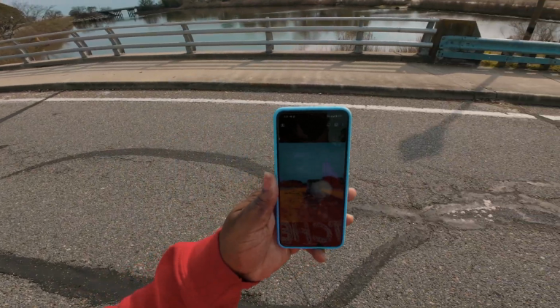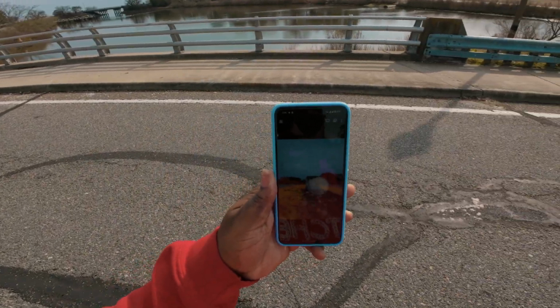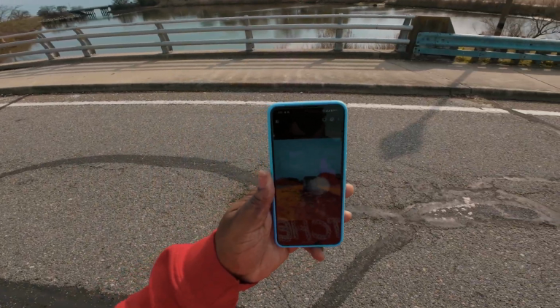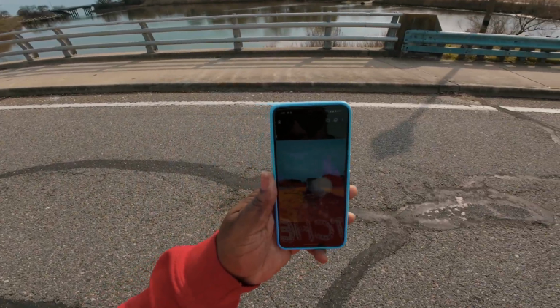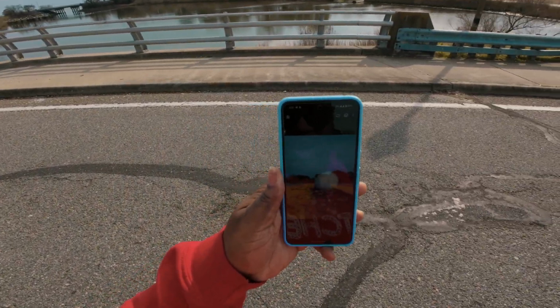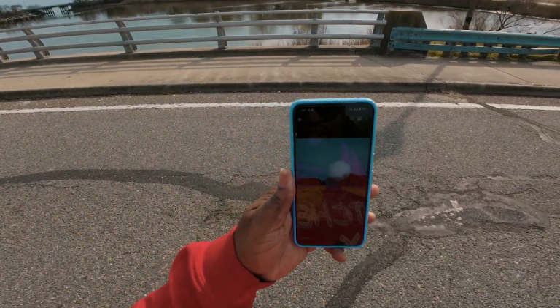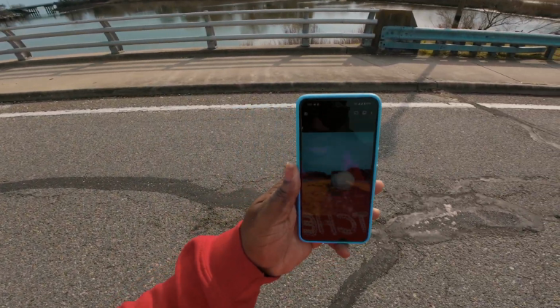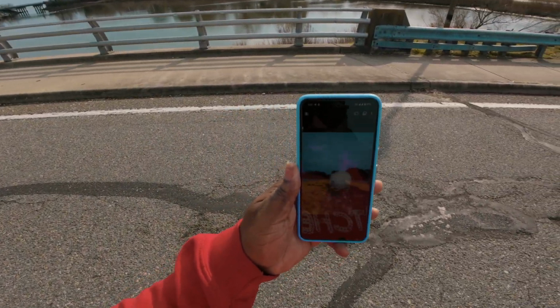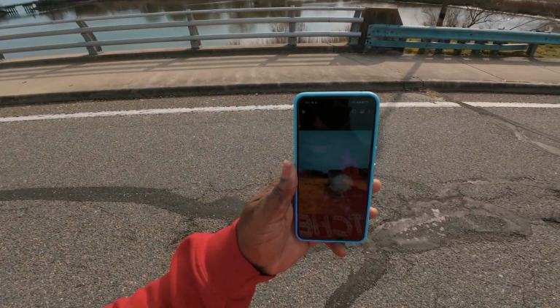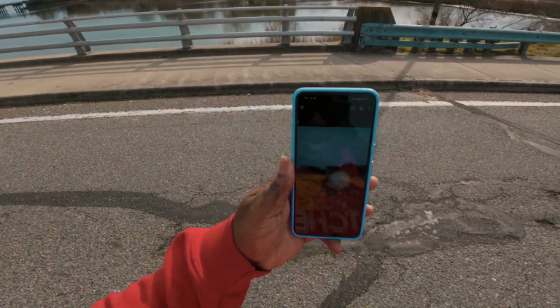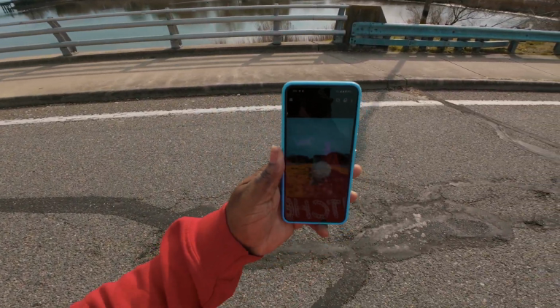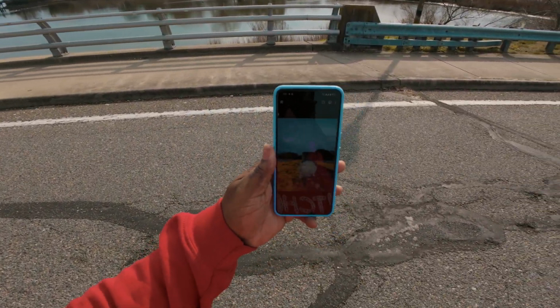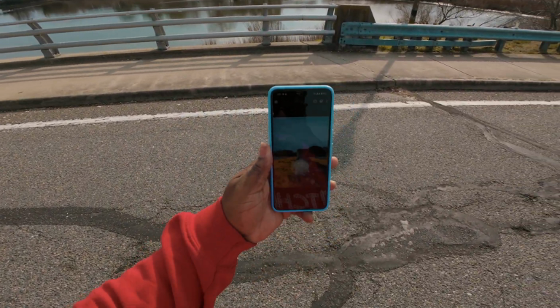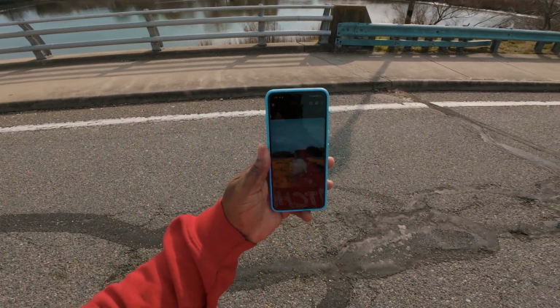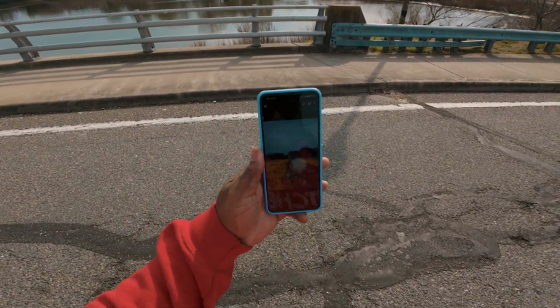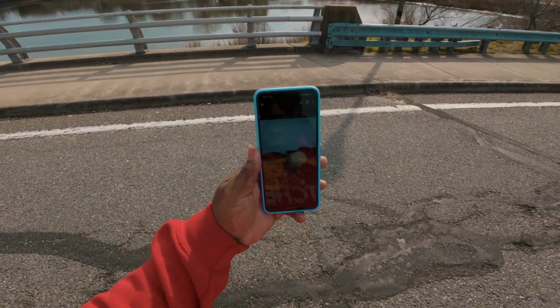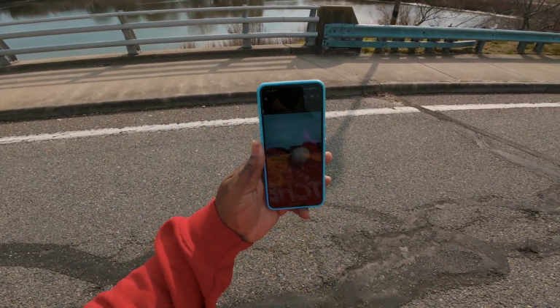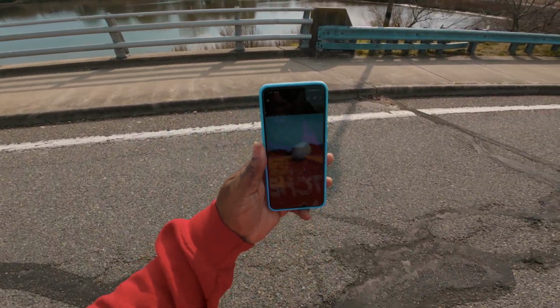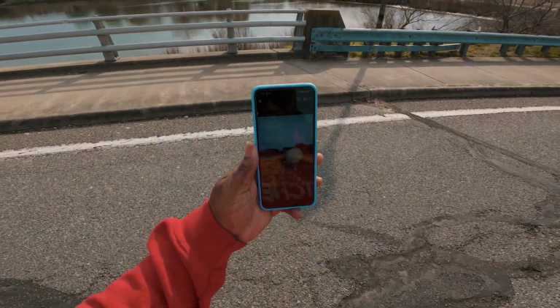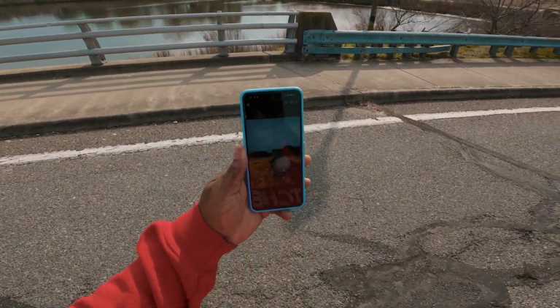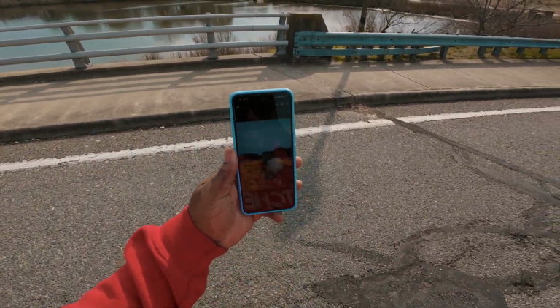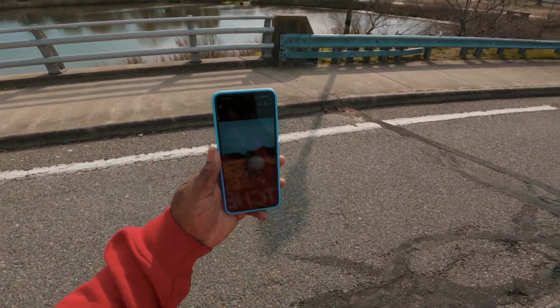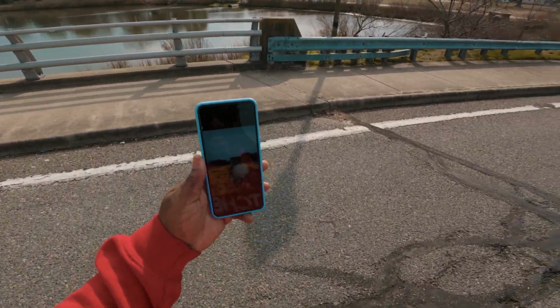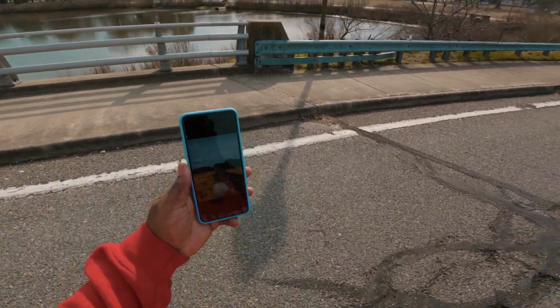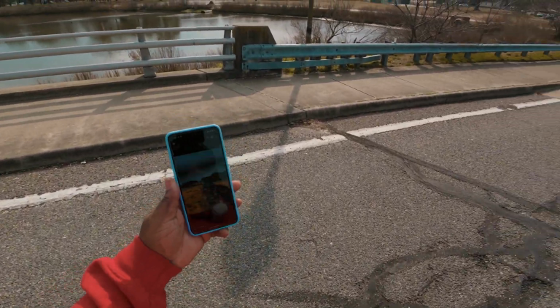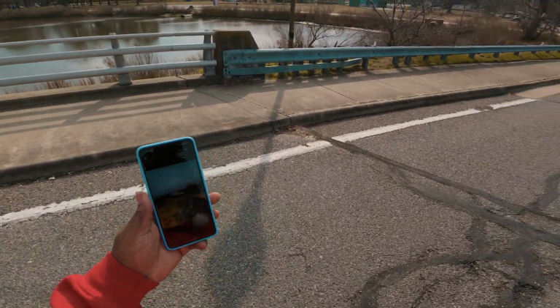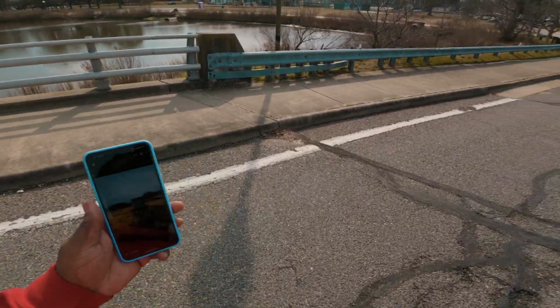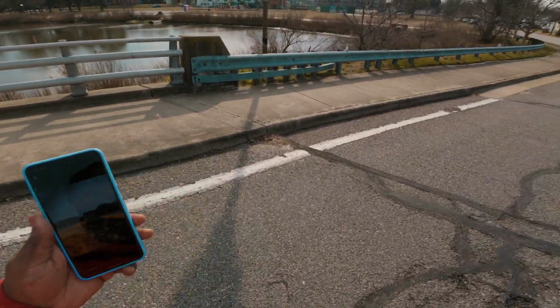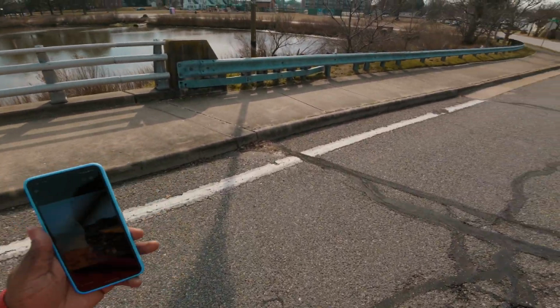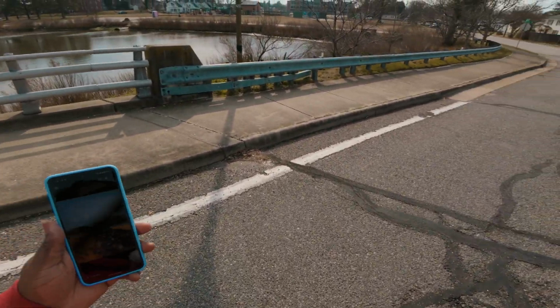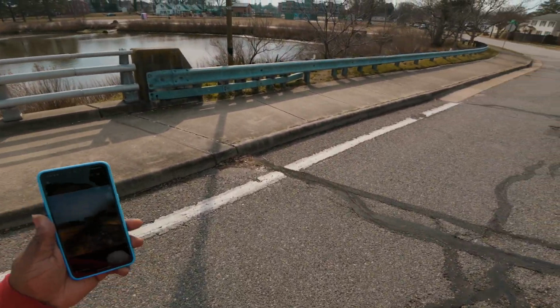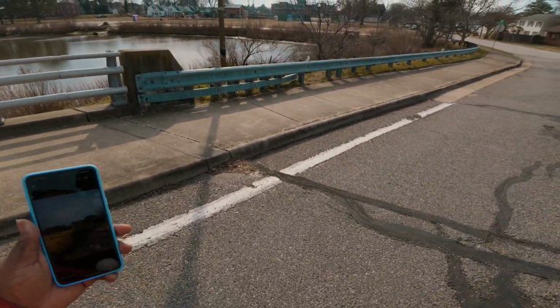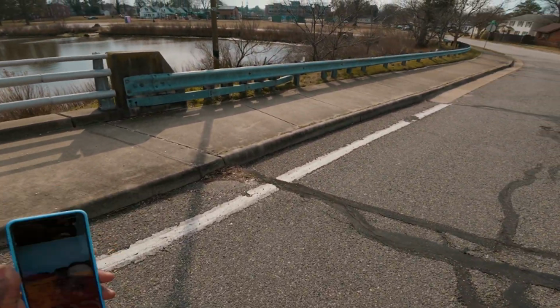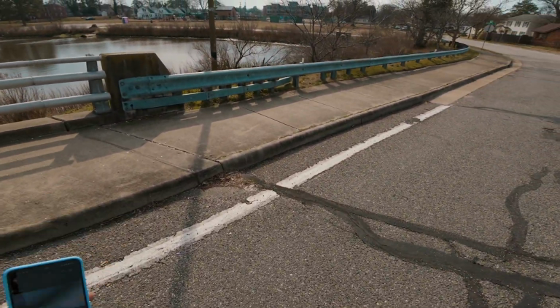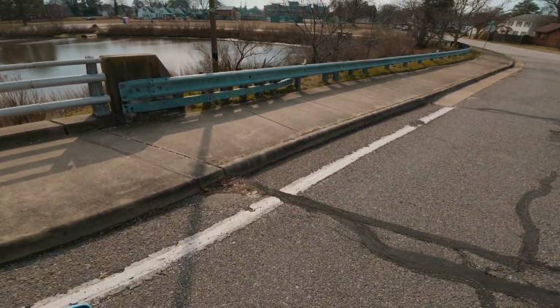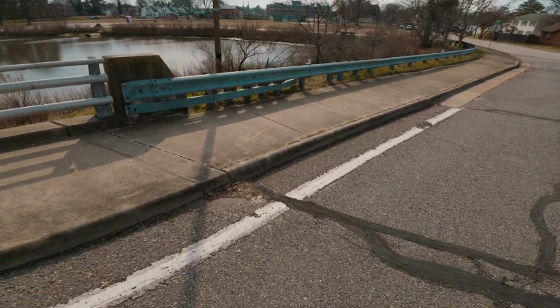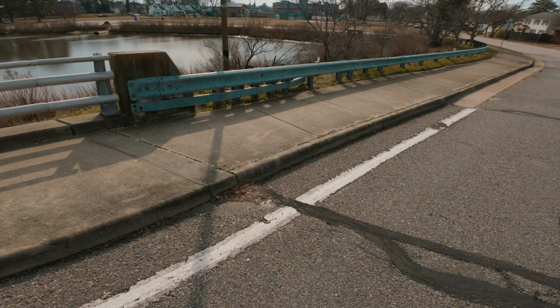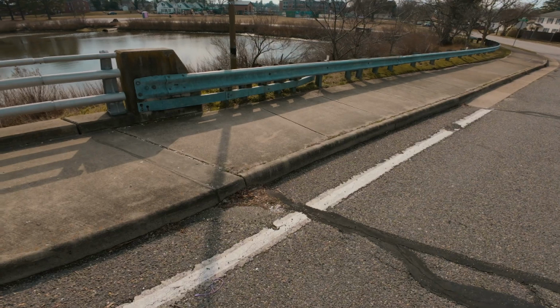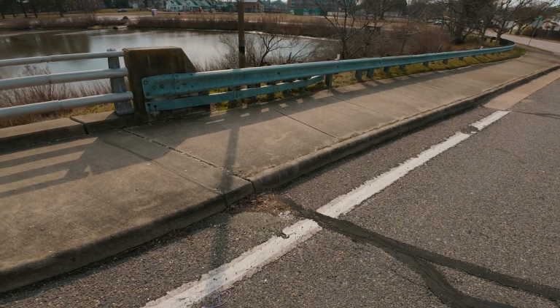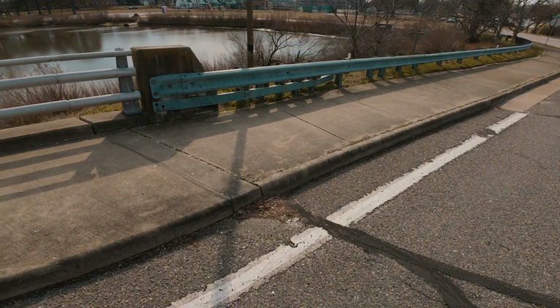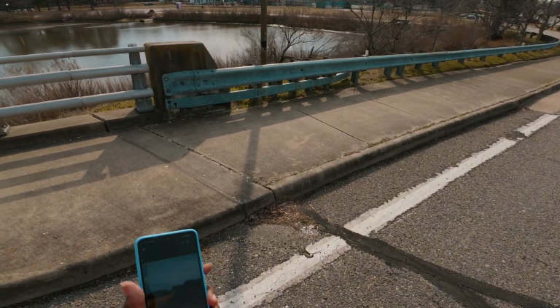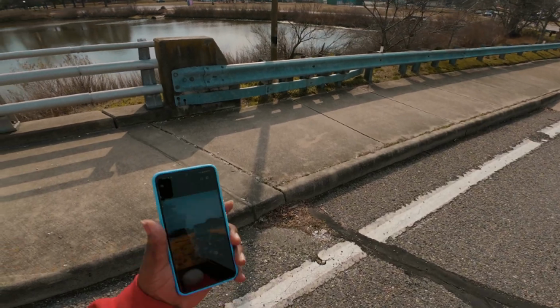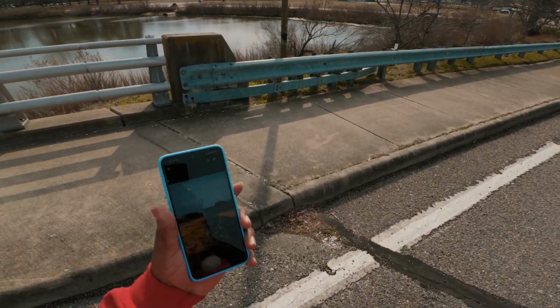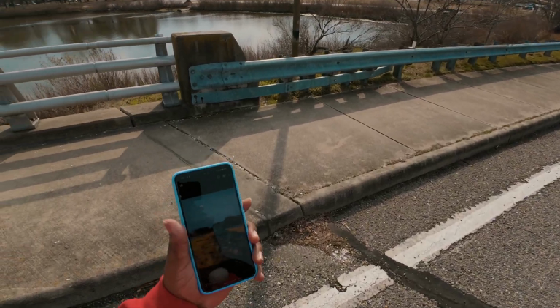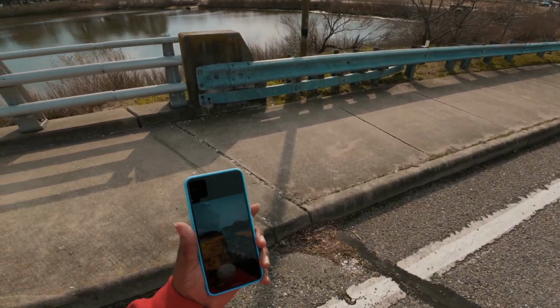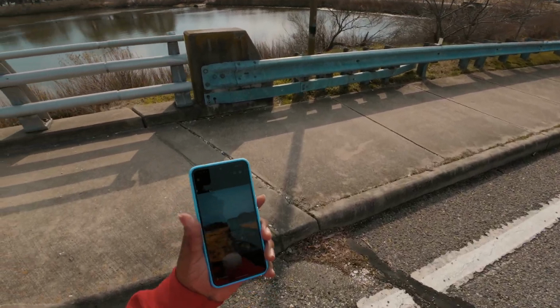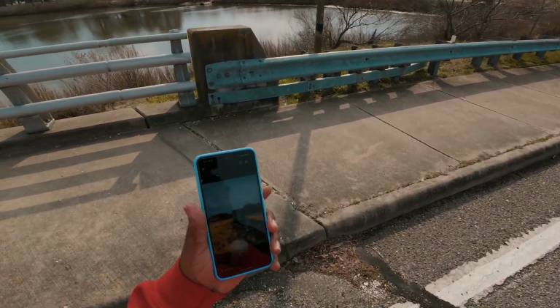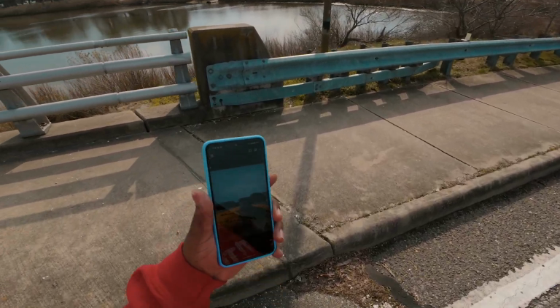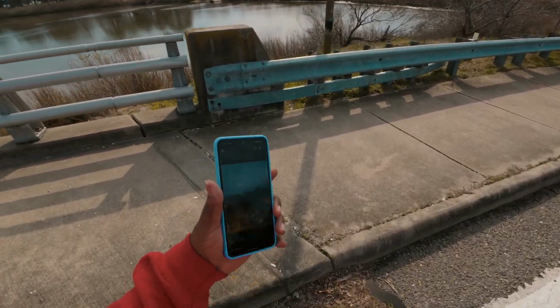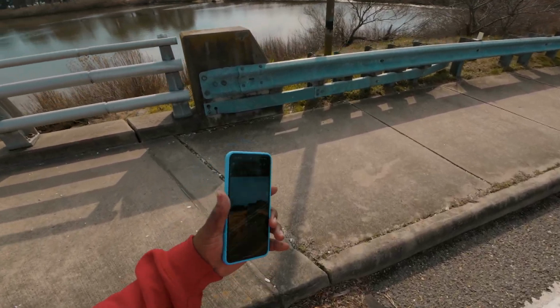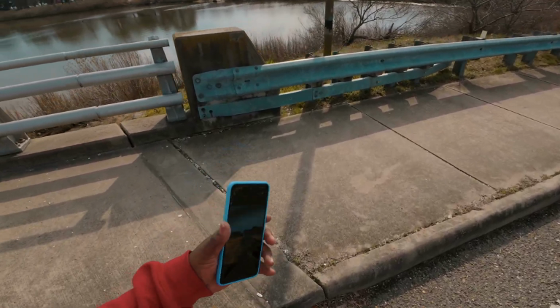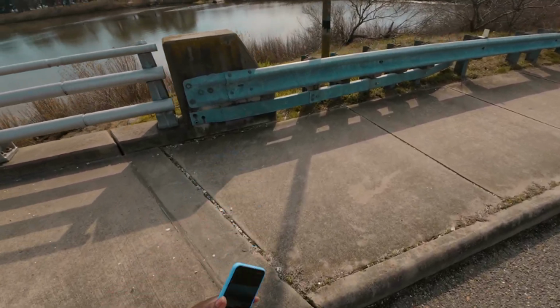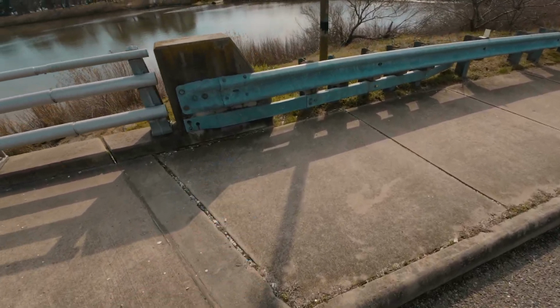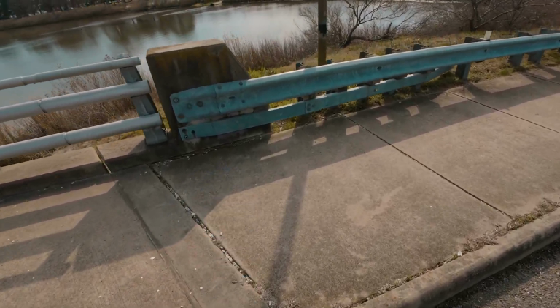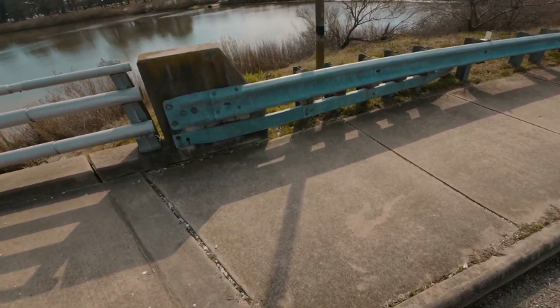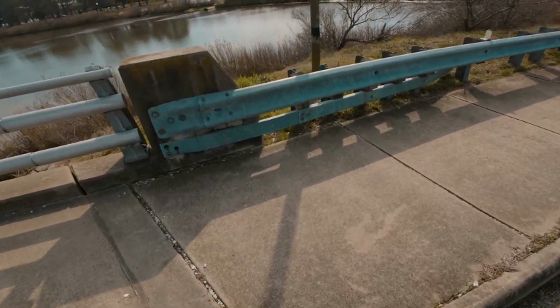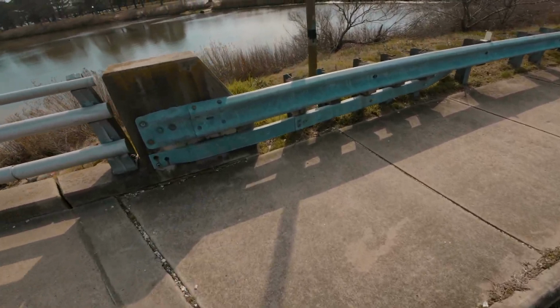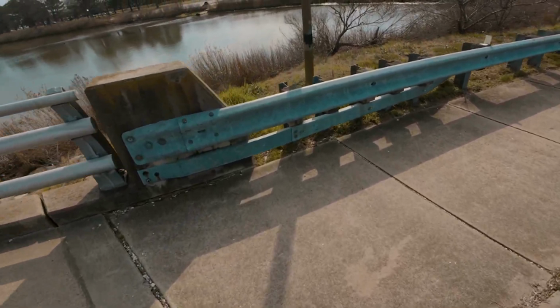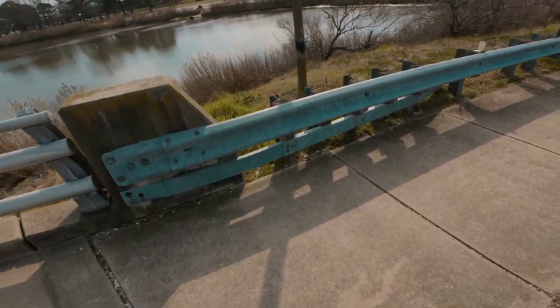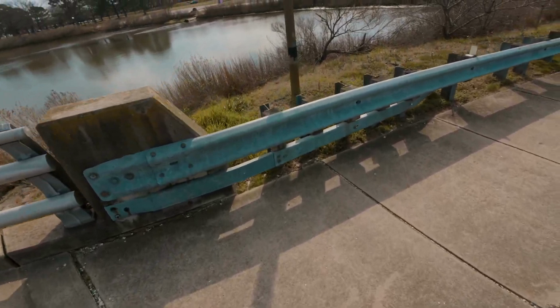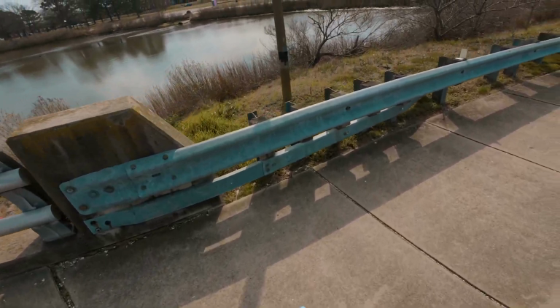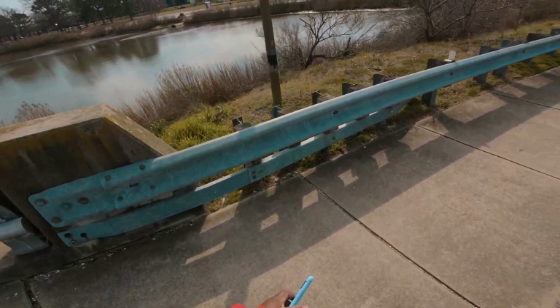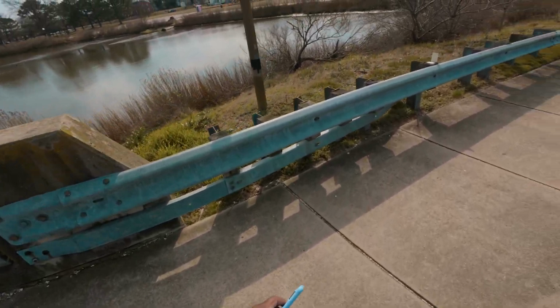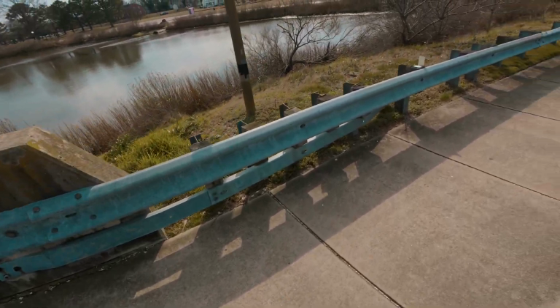I check the shot and I love it. All right, let's go to the next location.